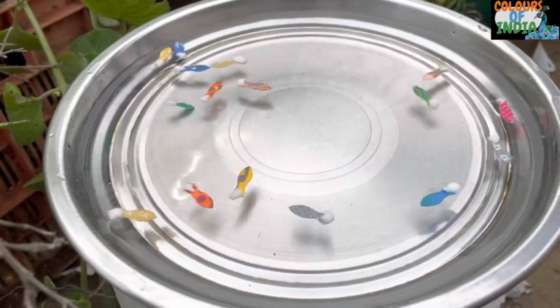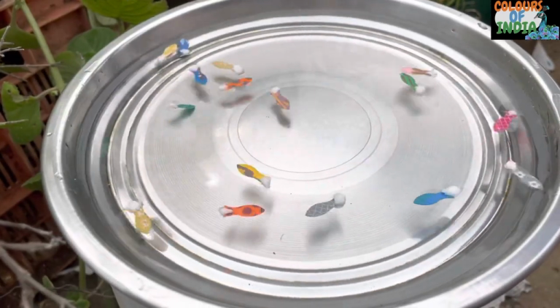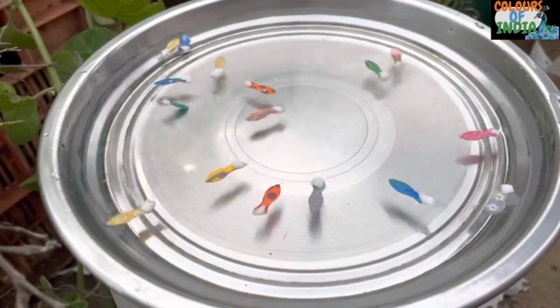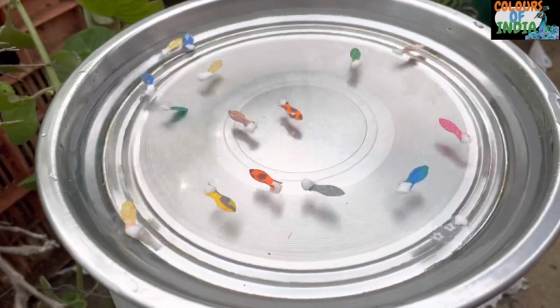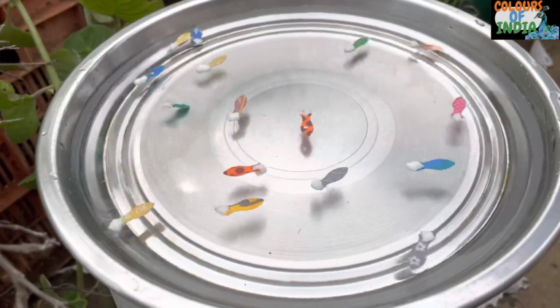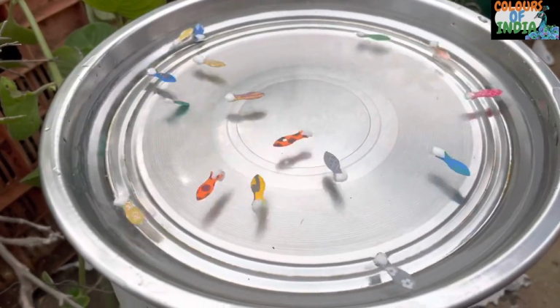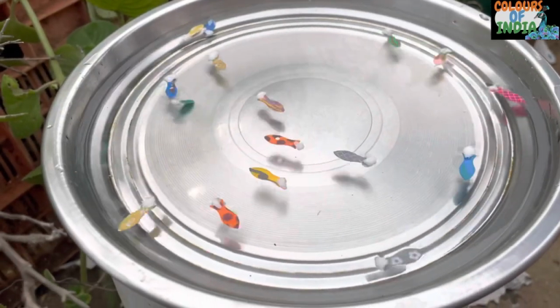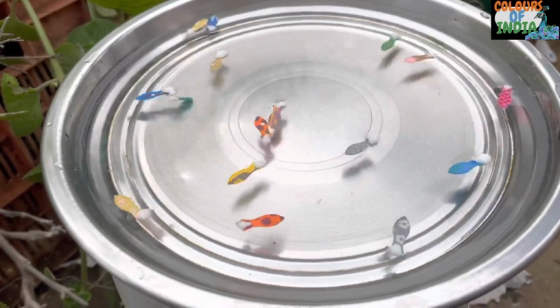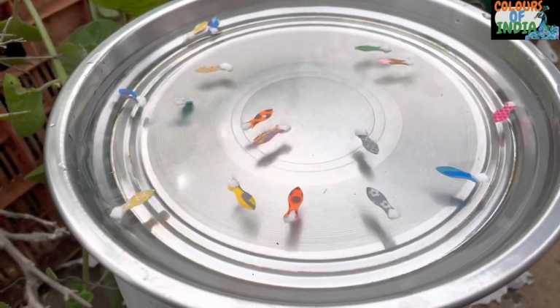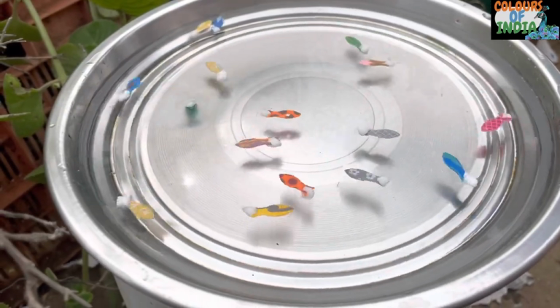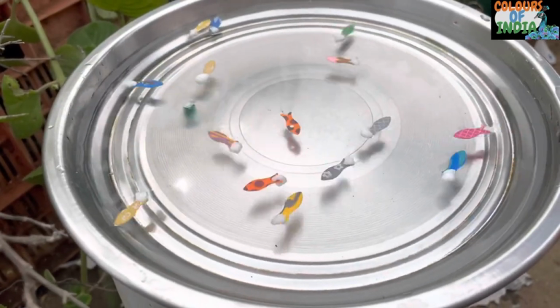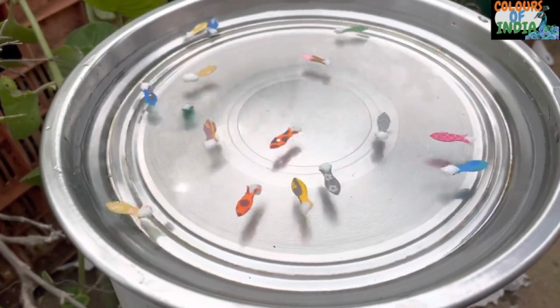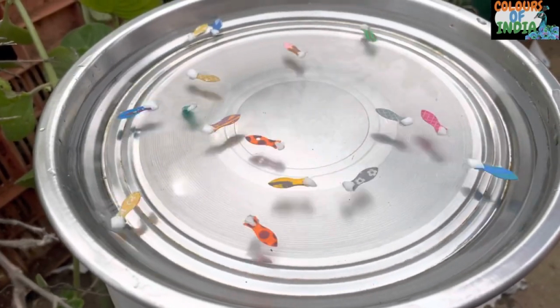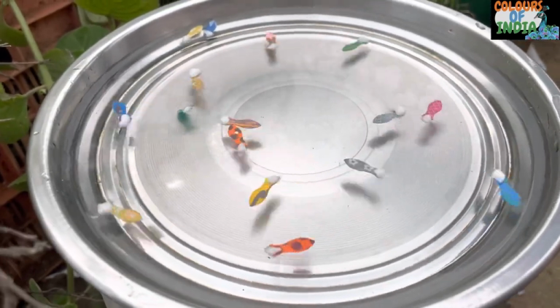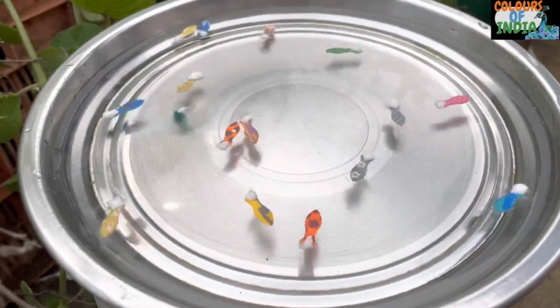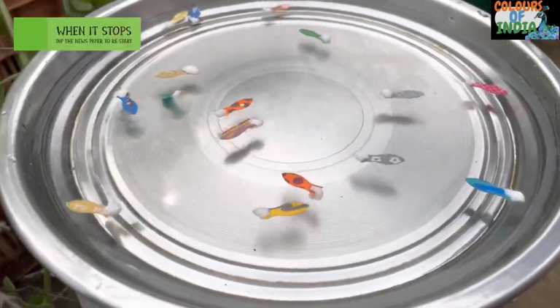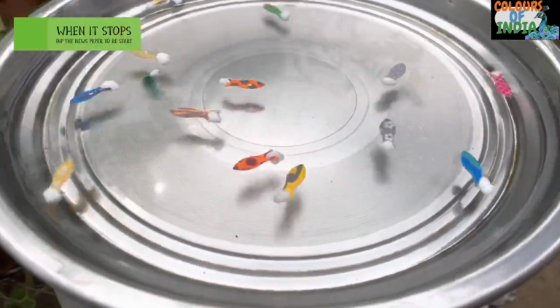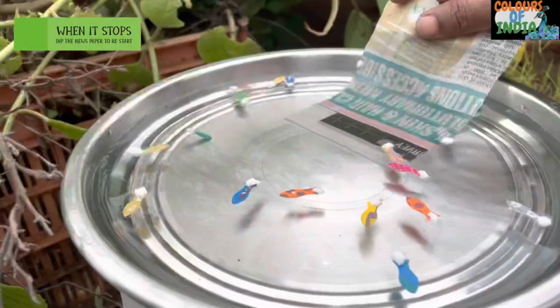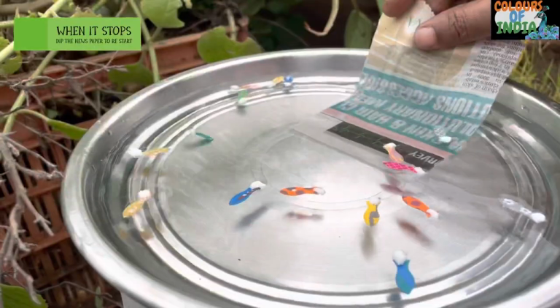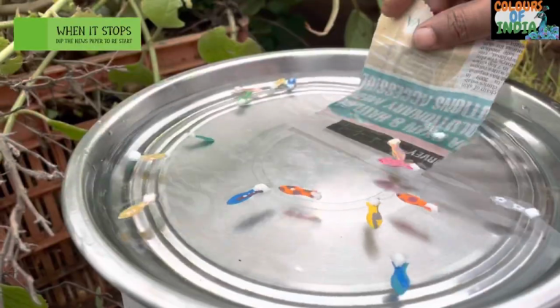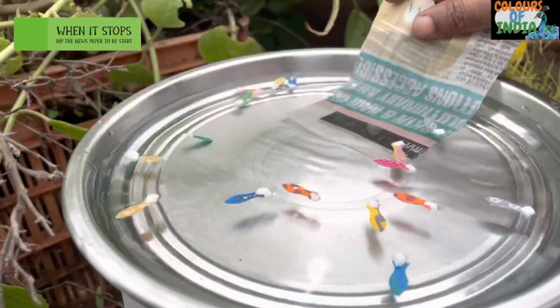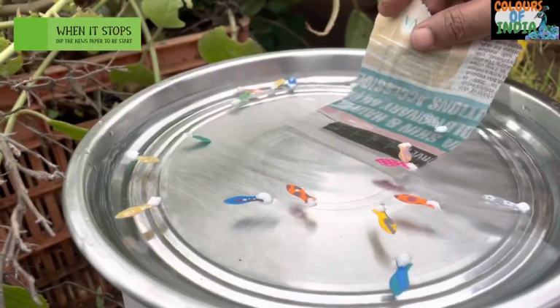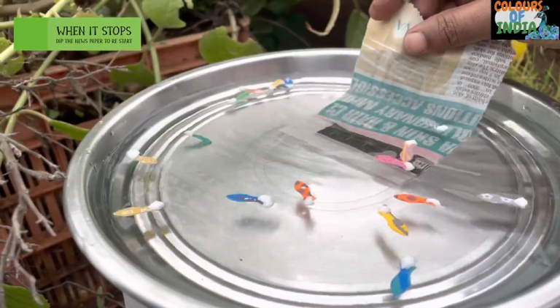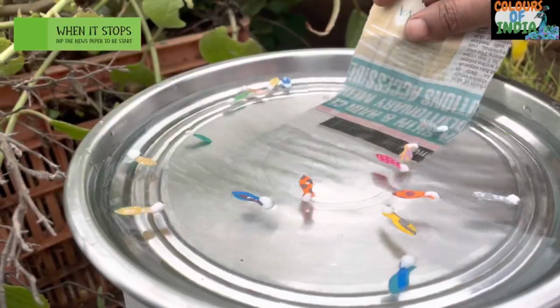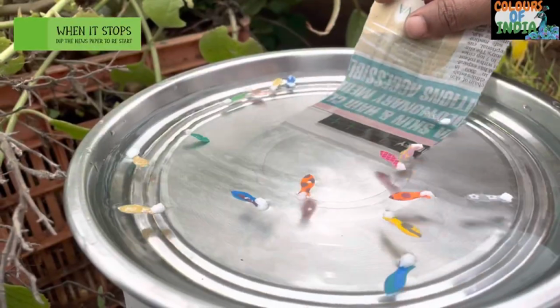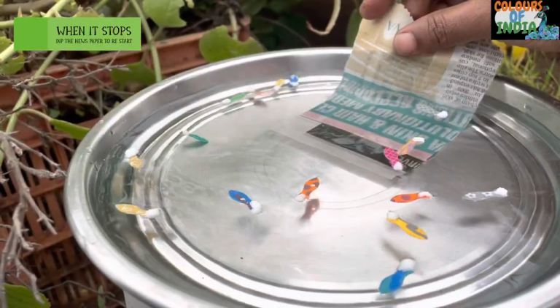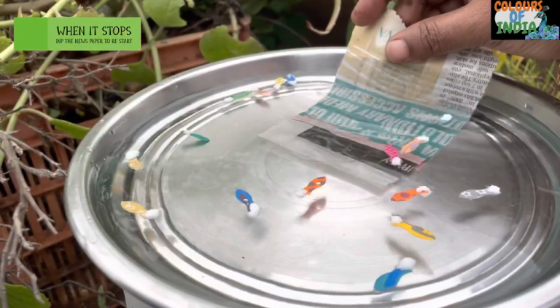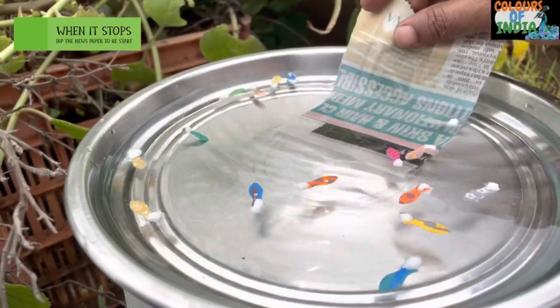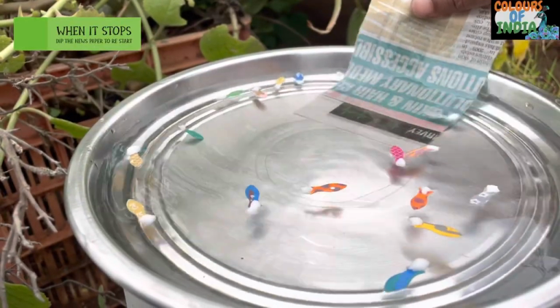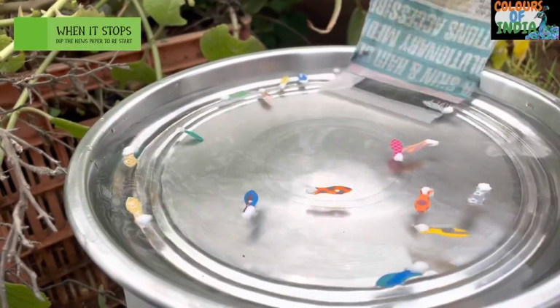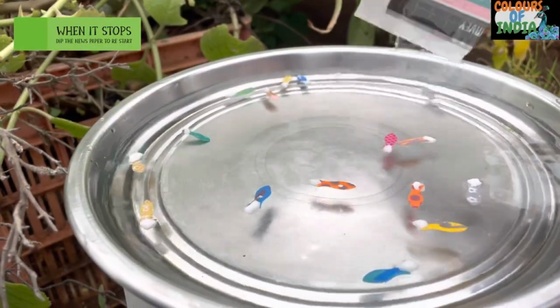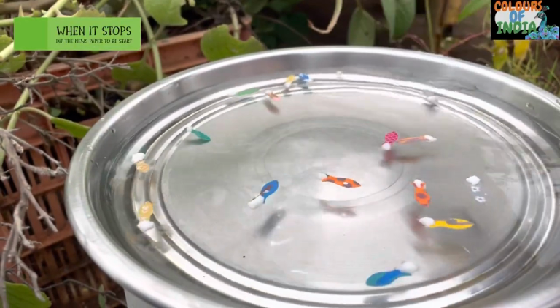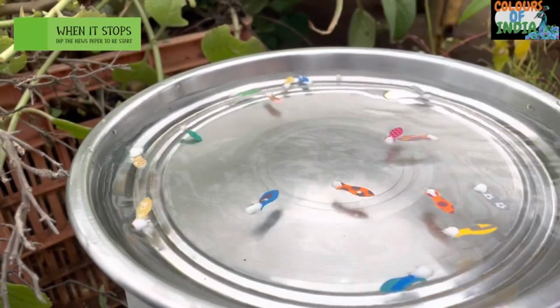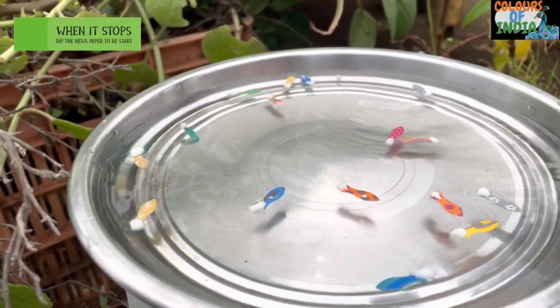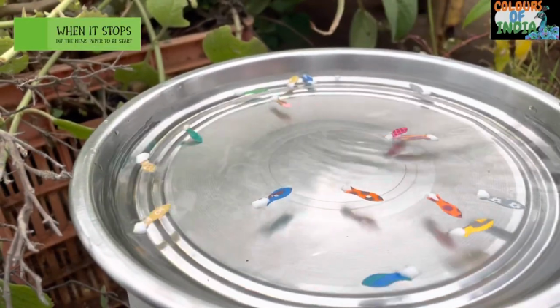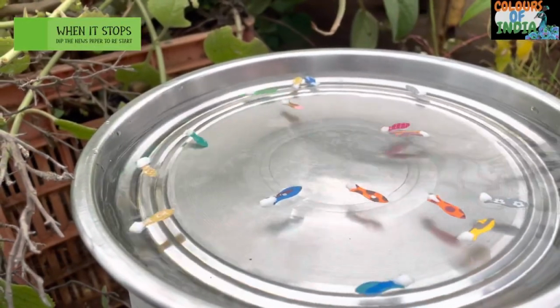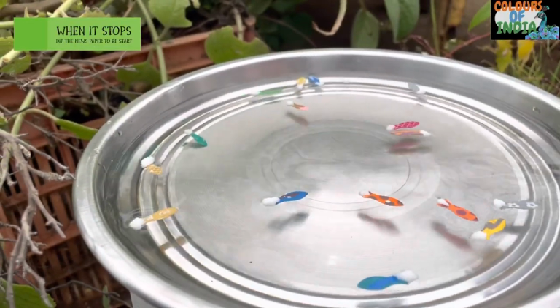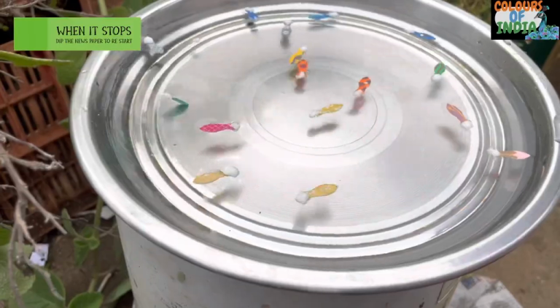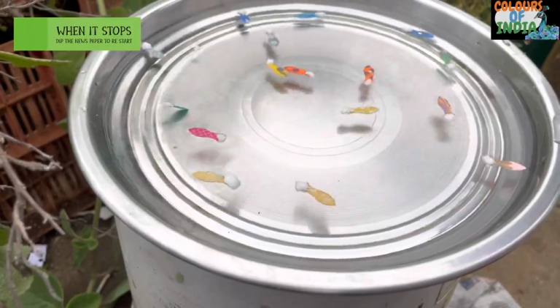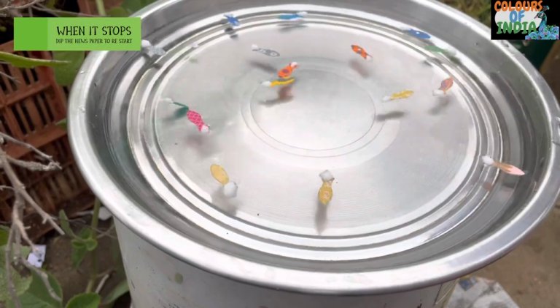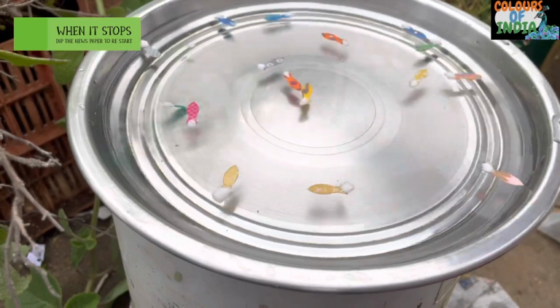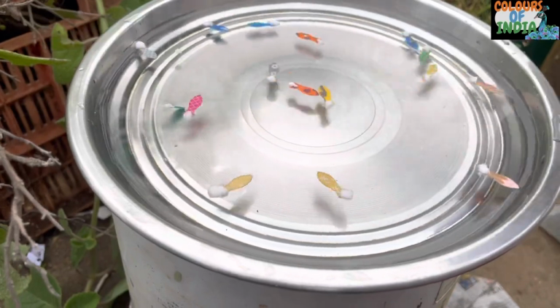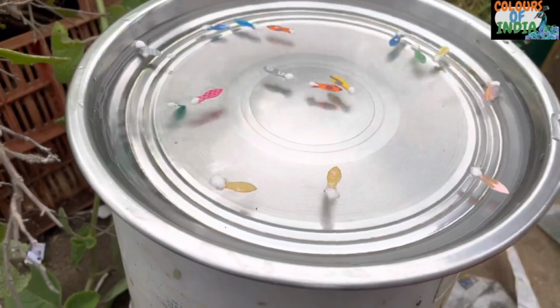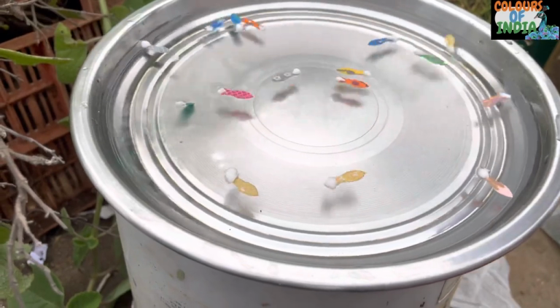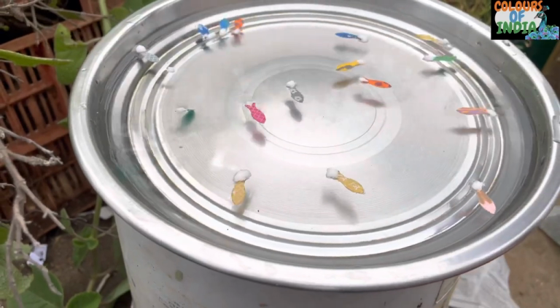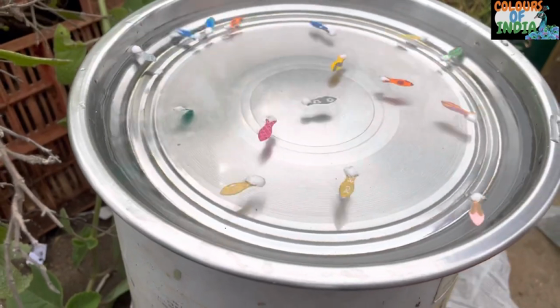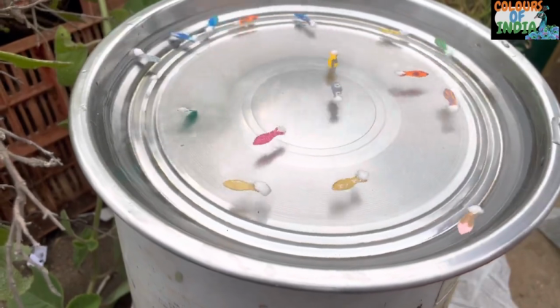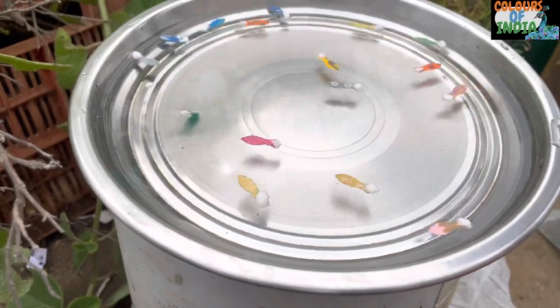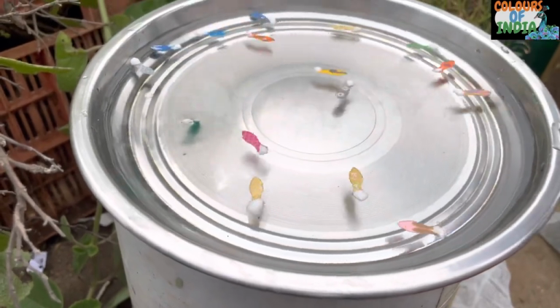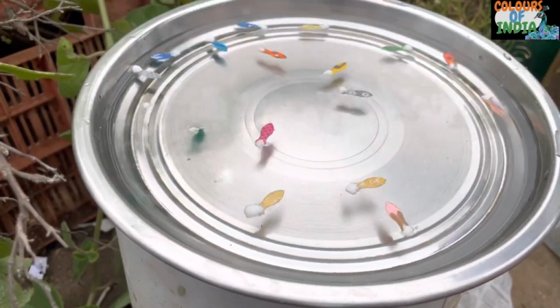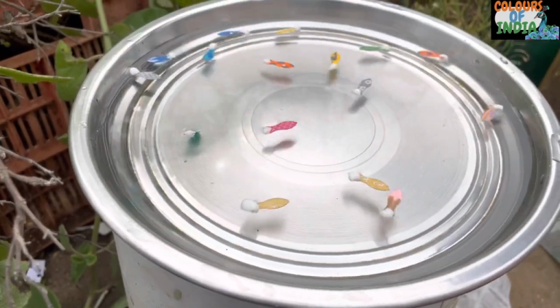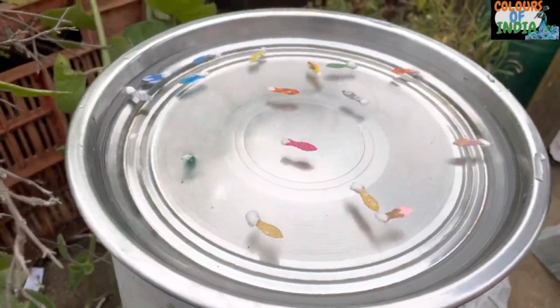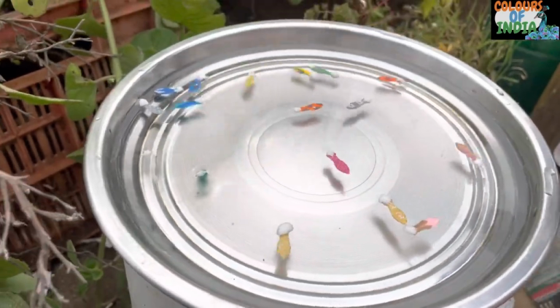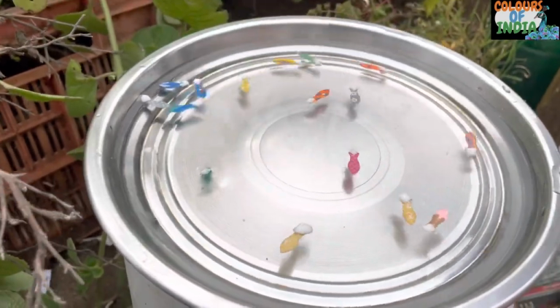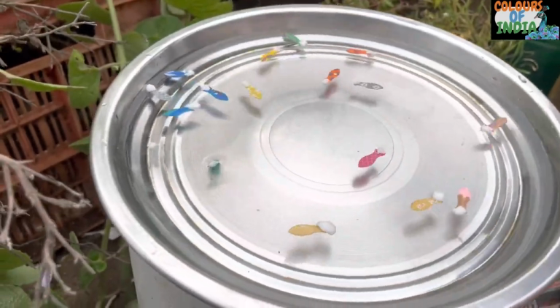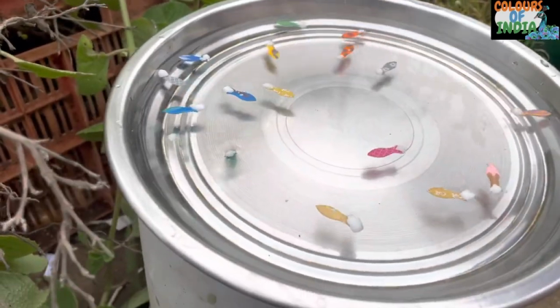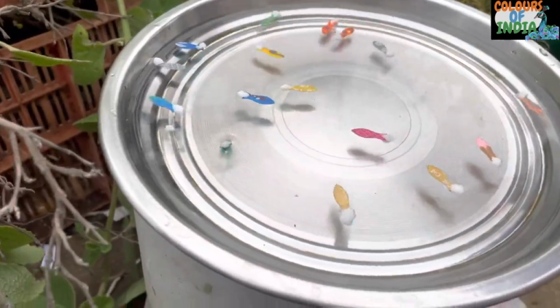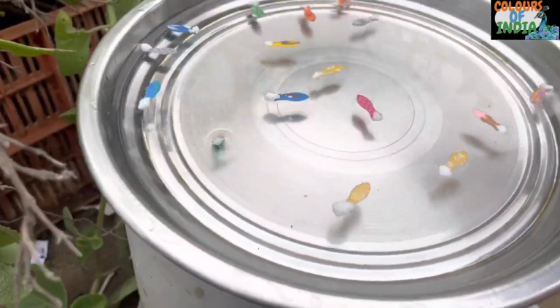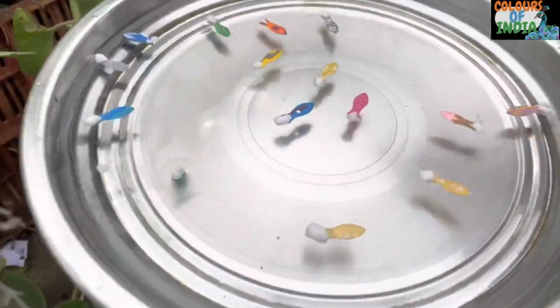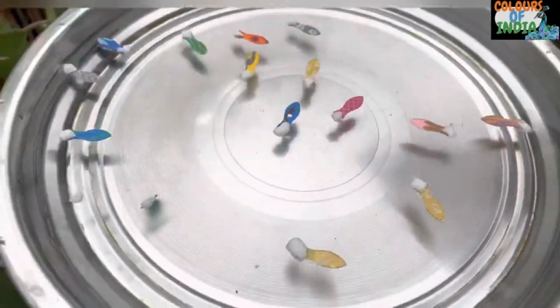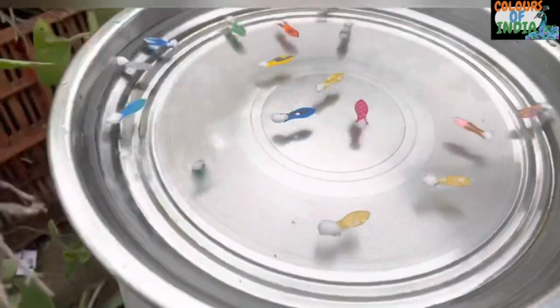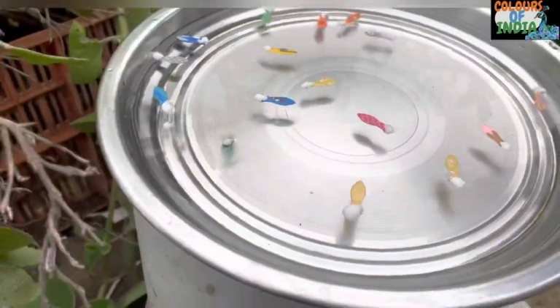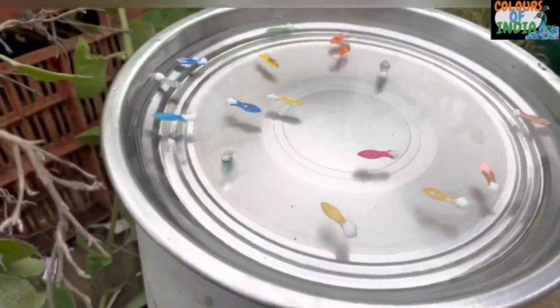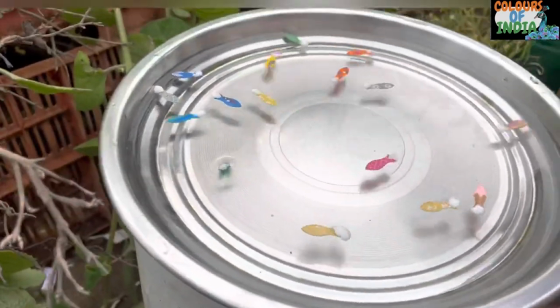If the fish is stopped, put the dry newspaper on the side and it will continue. Let's try this experiment with children.